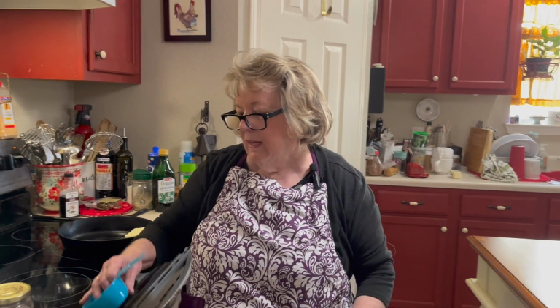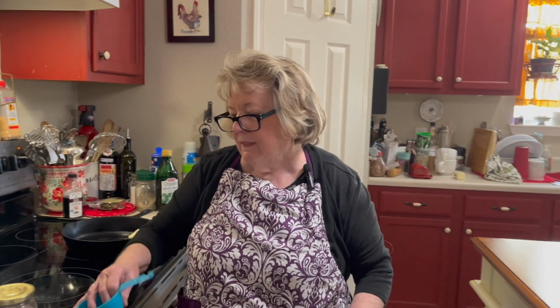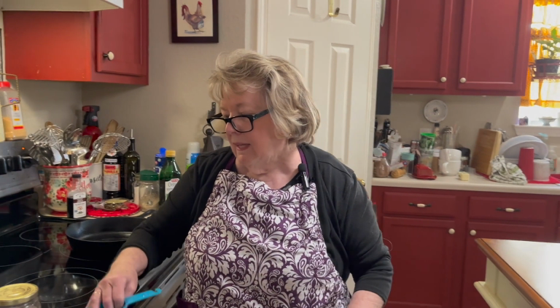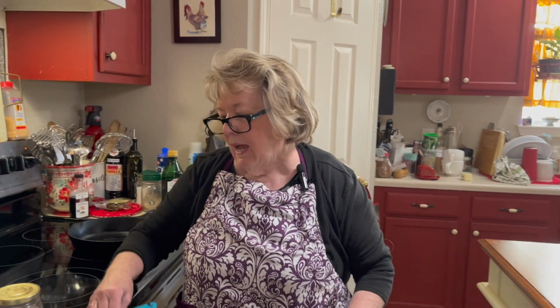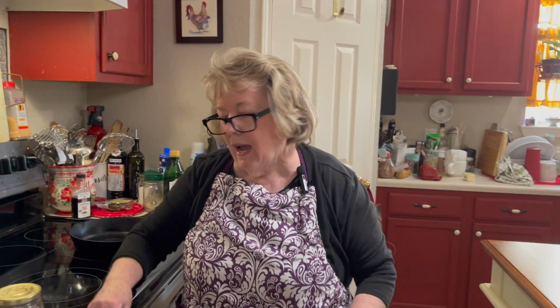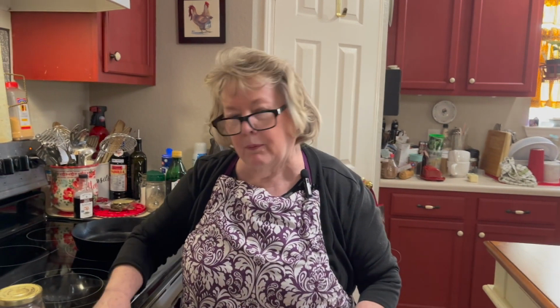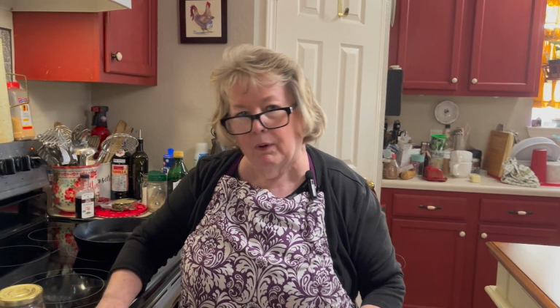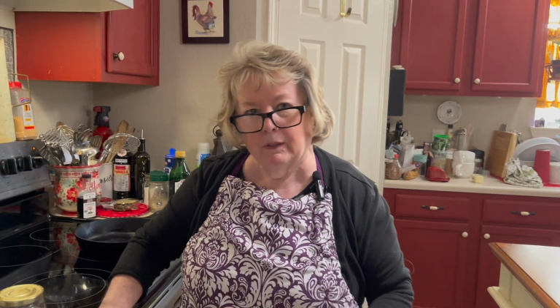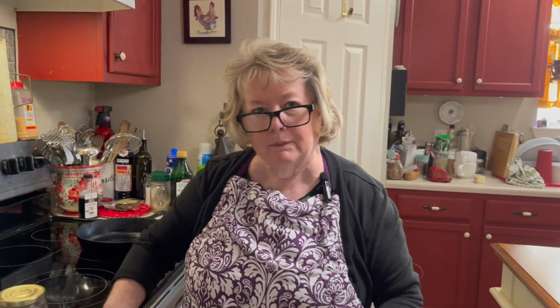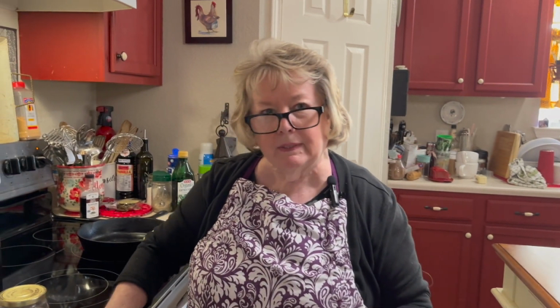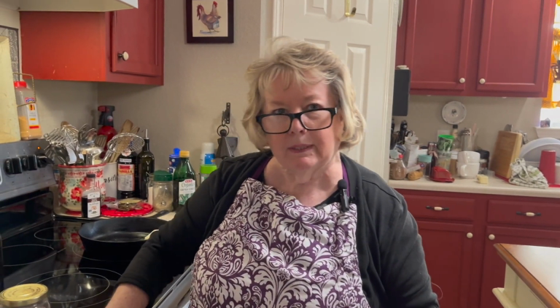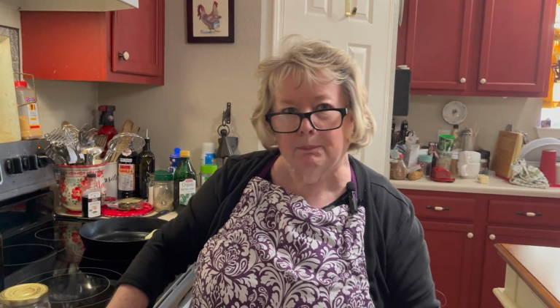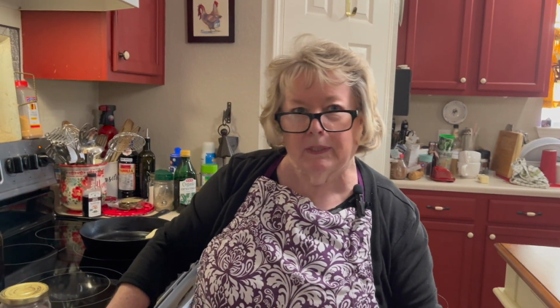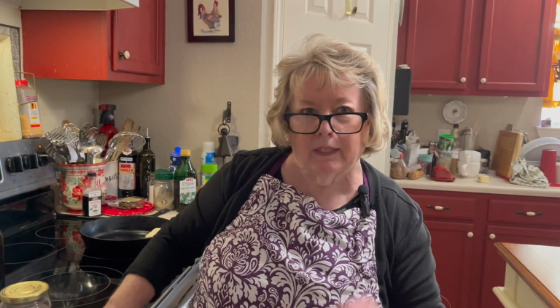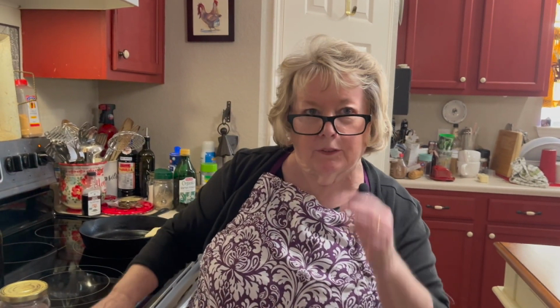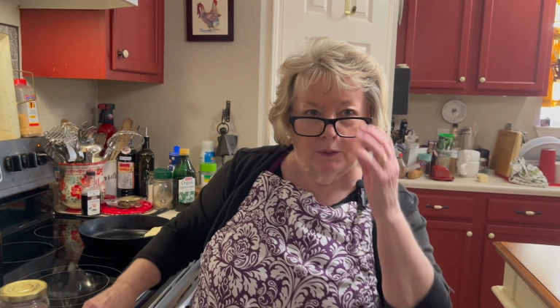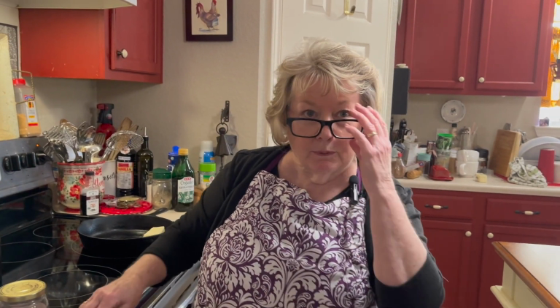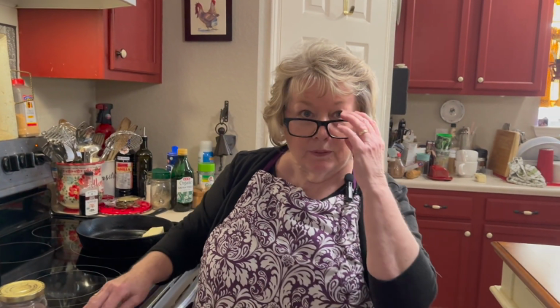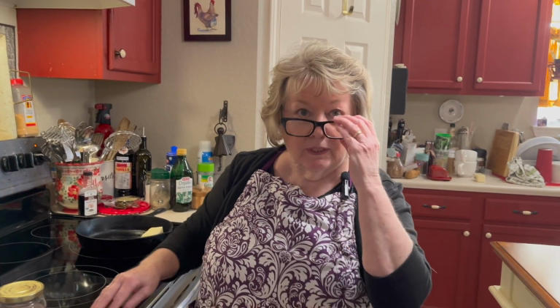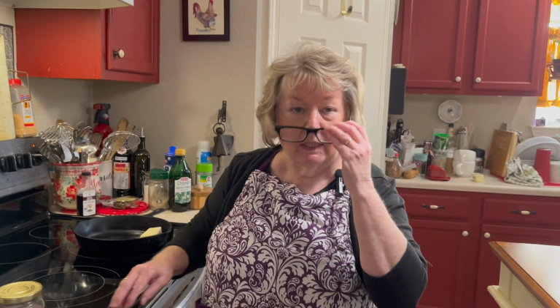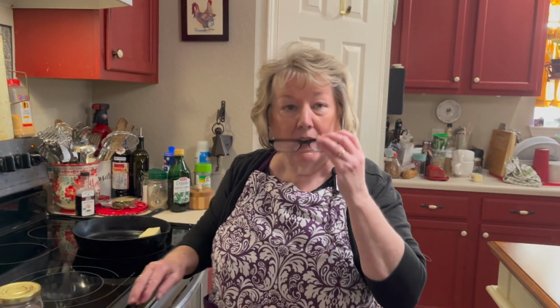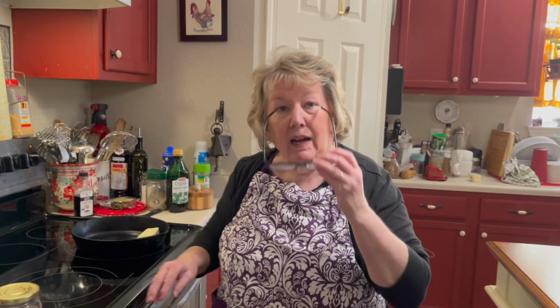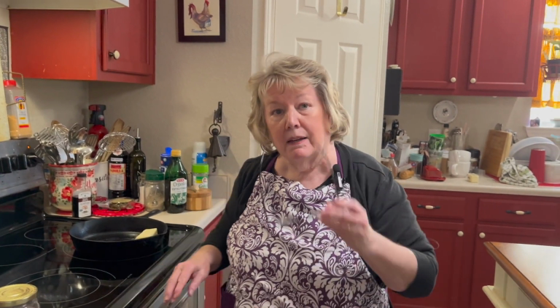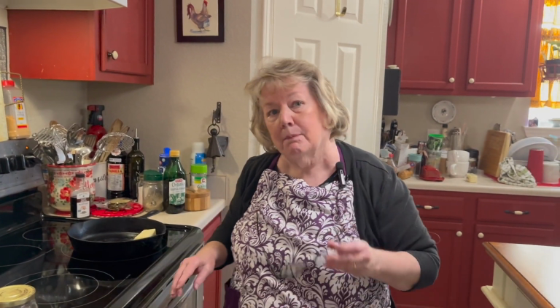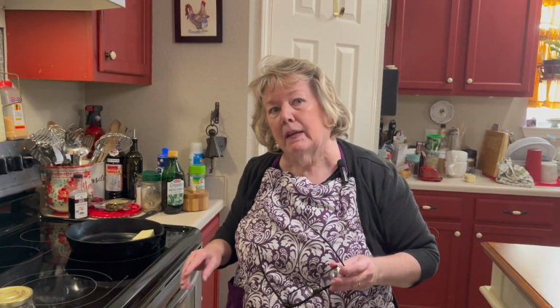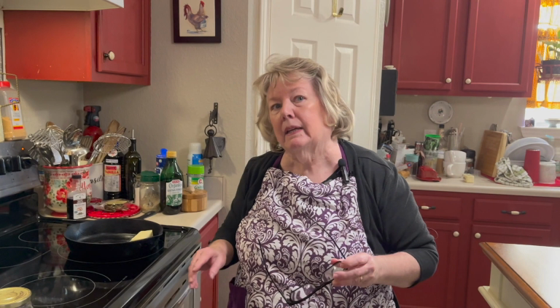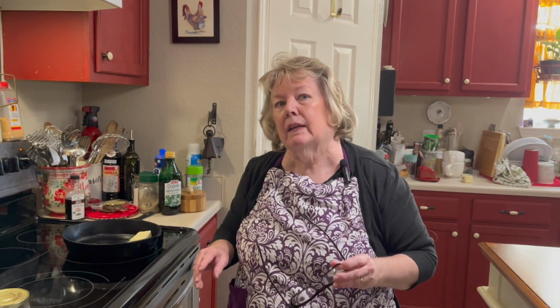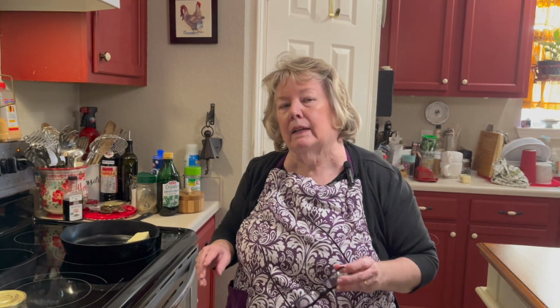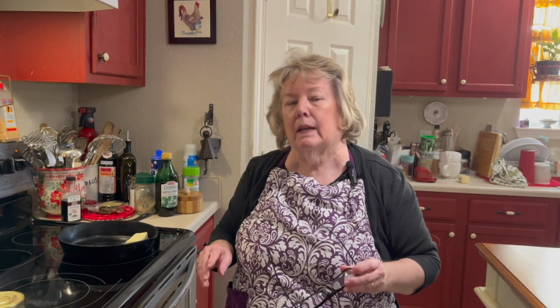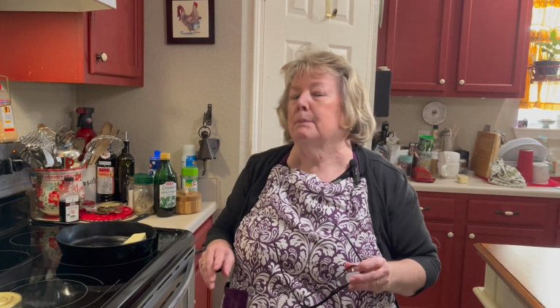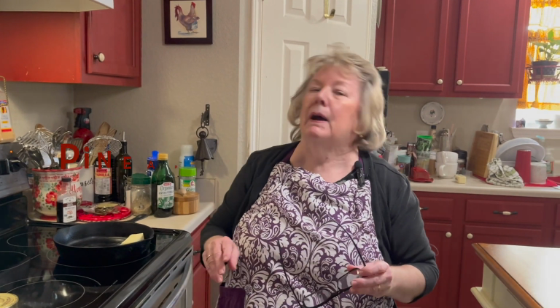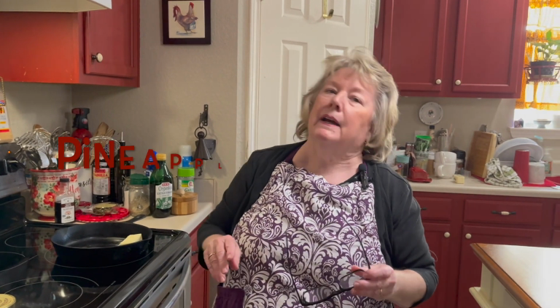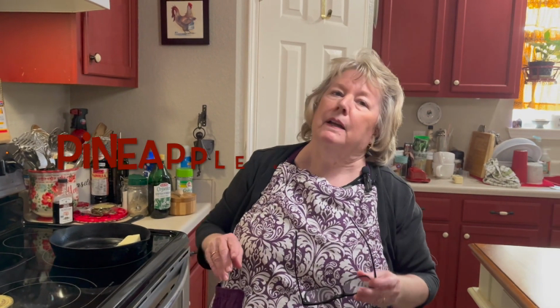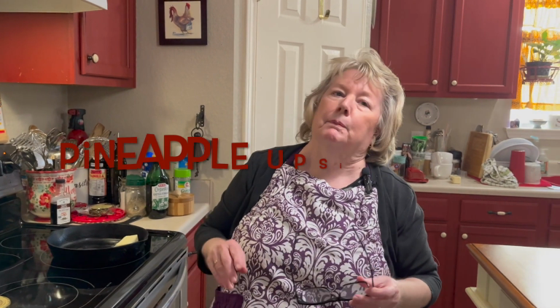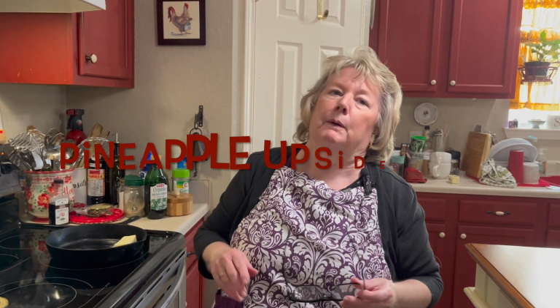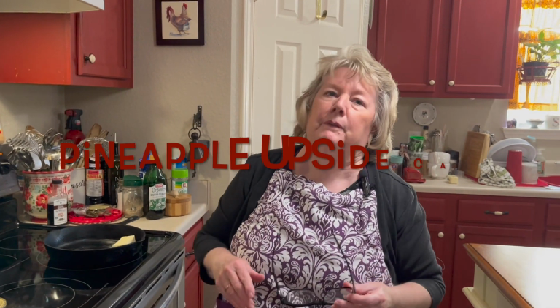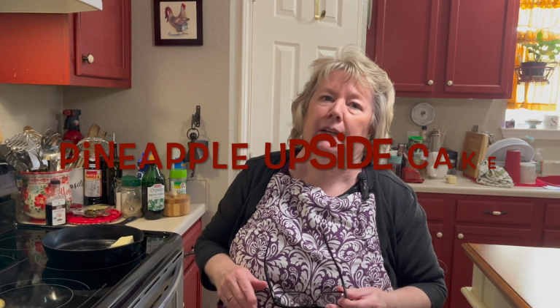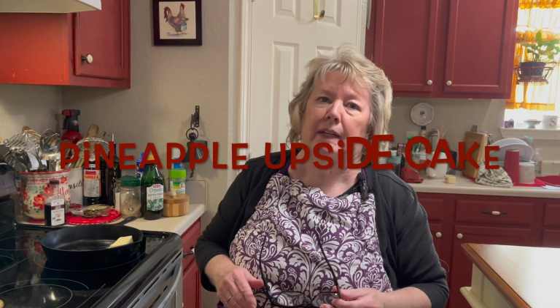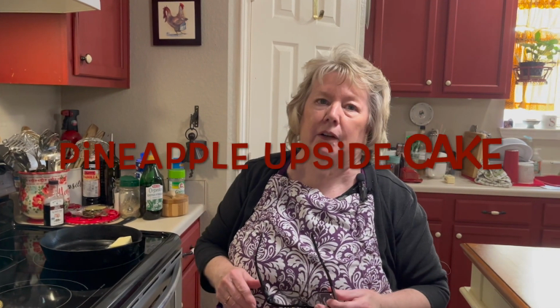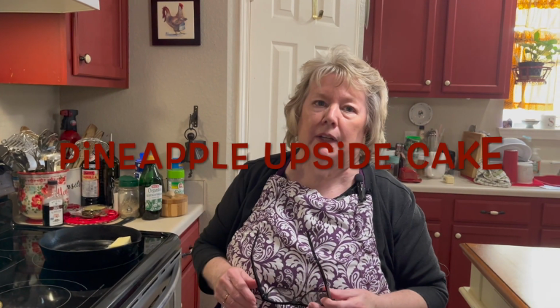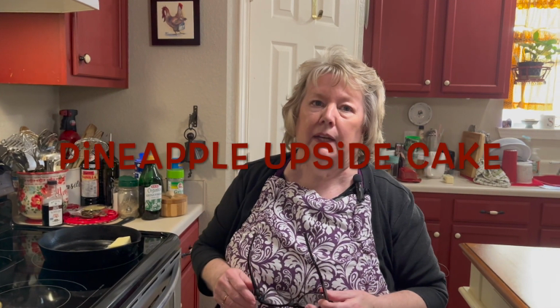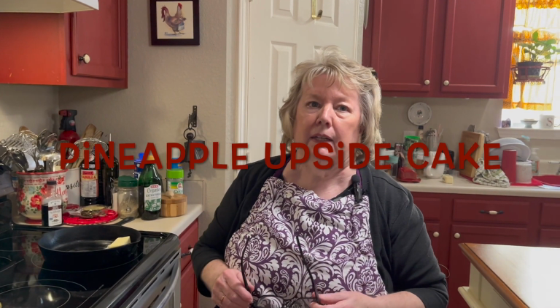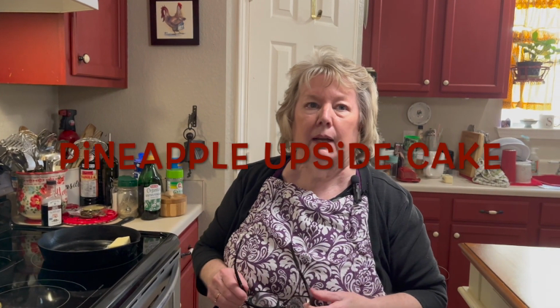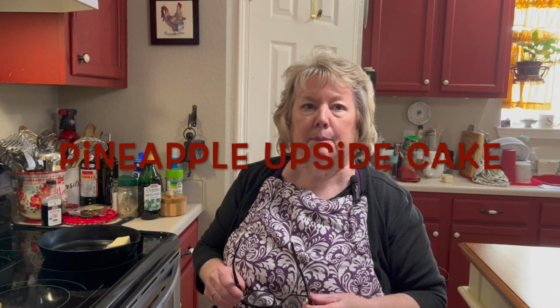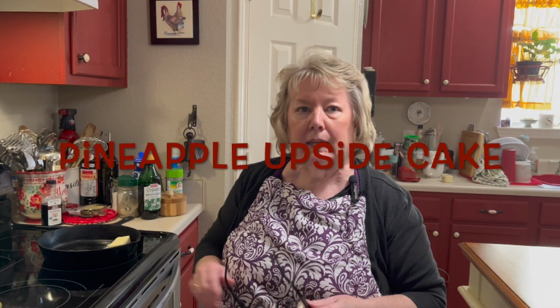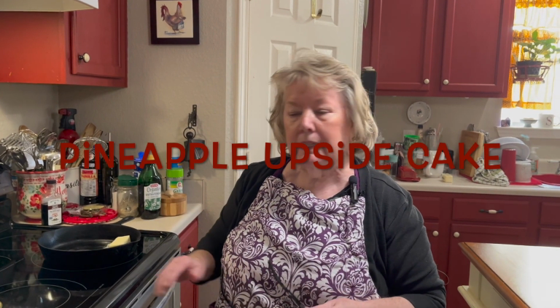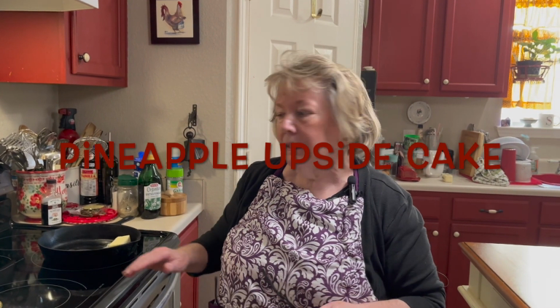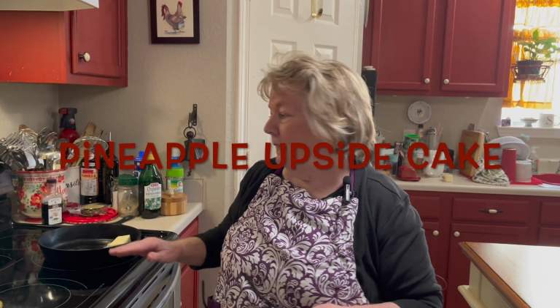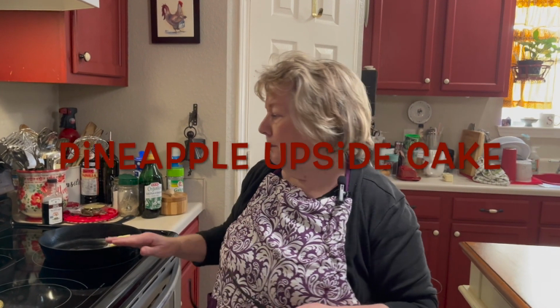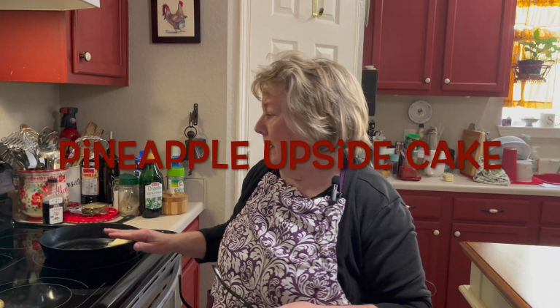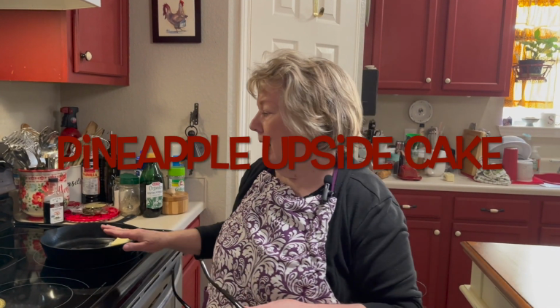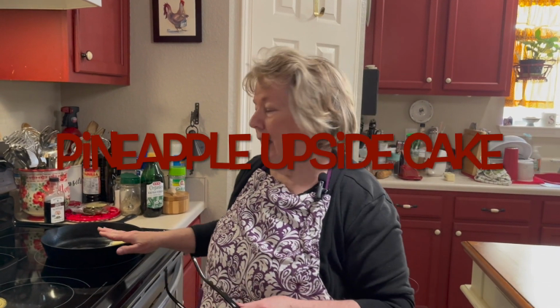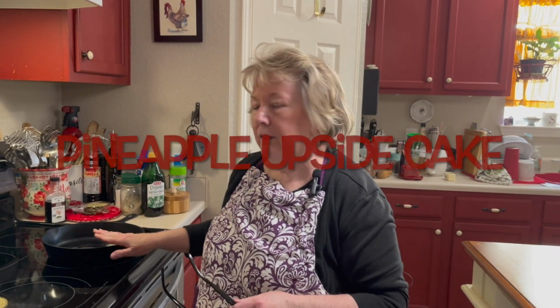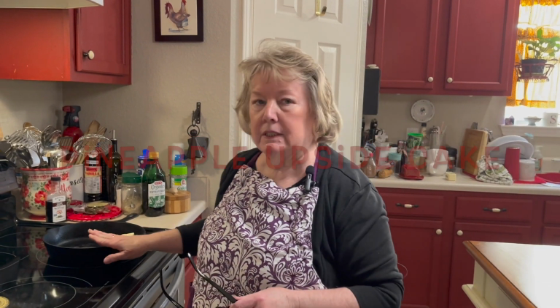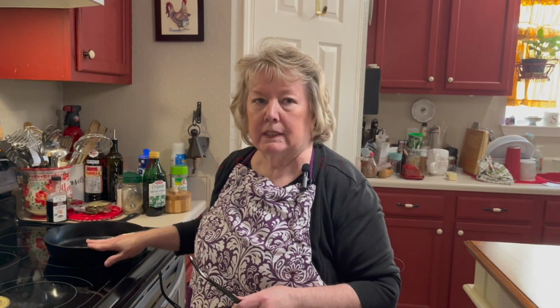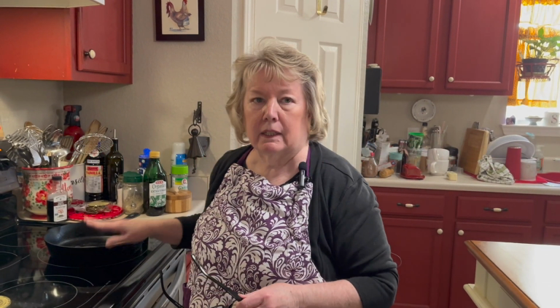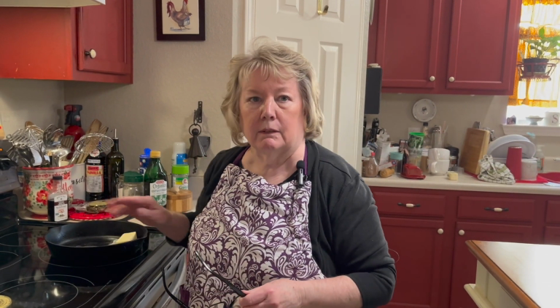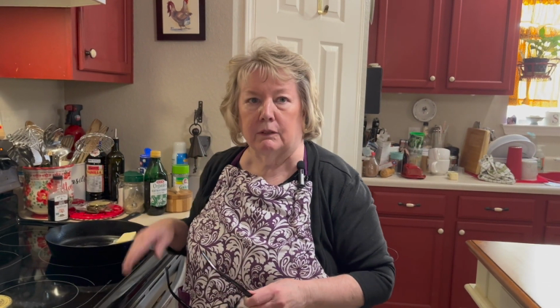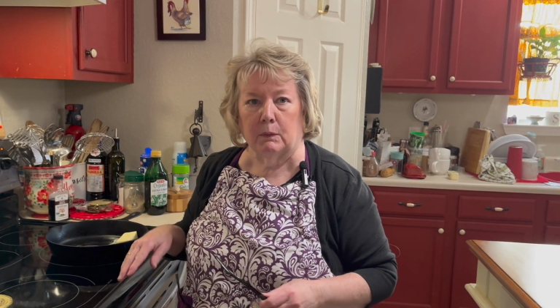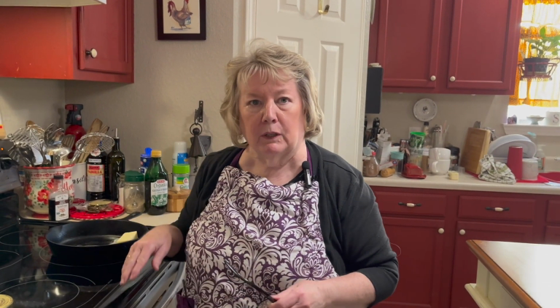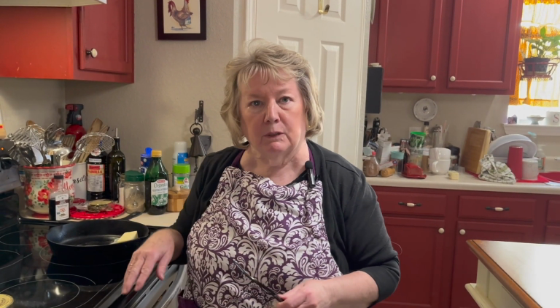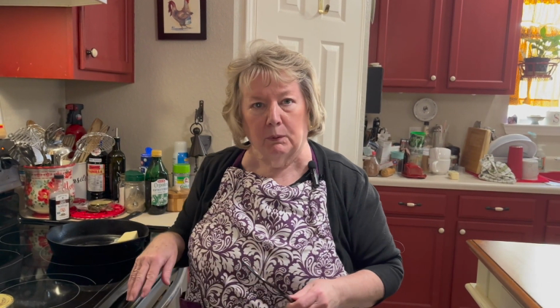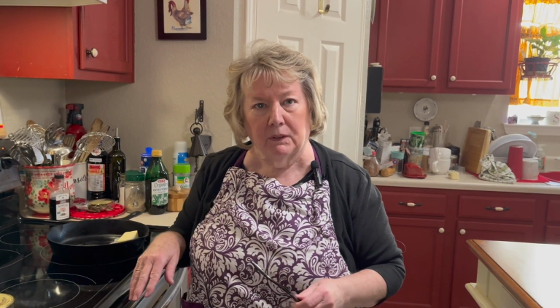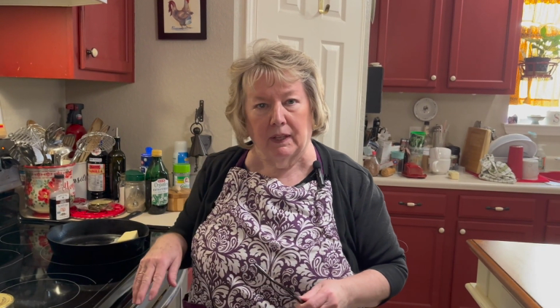Hi, welcome to Simply Country Cuisine. I am making a pineapple upside down cake and I'm making it in my iron skillet for Mark's birthday.